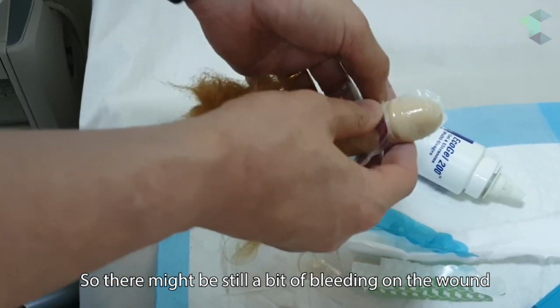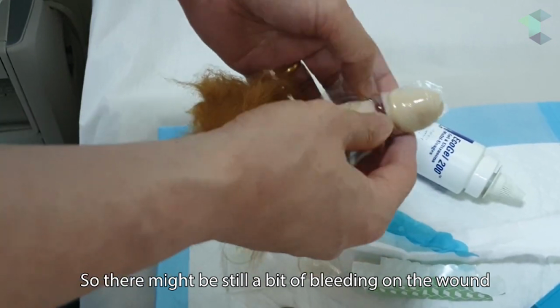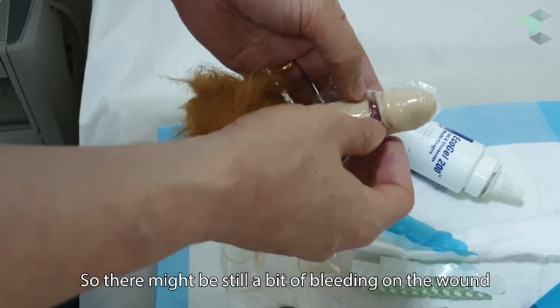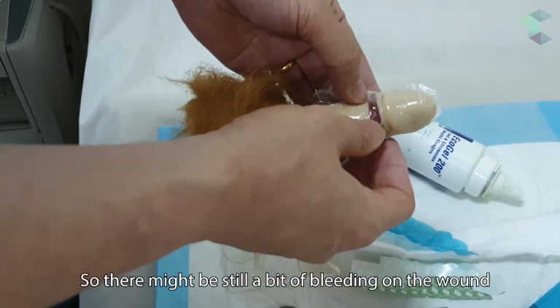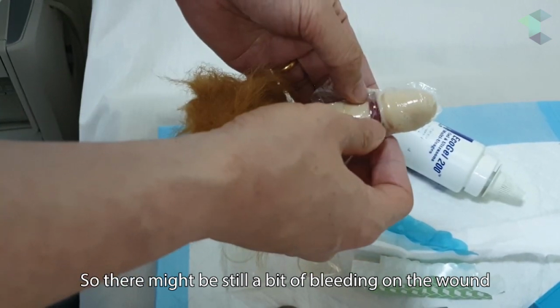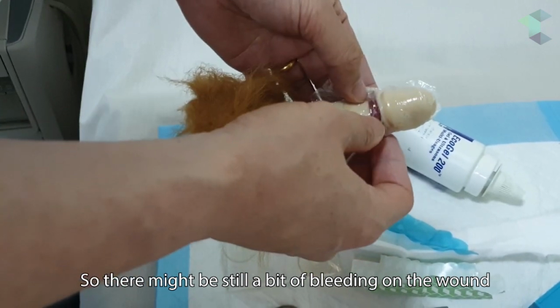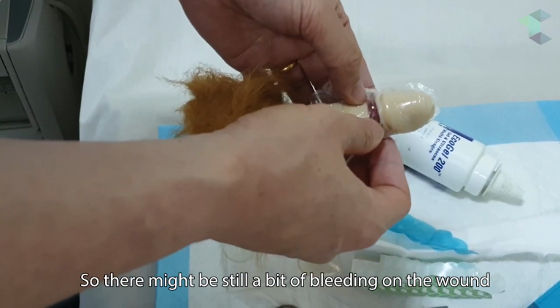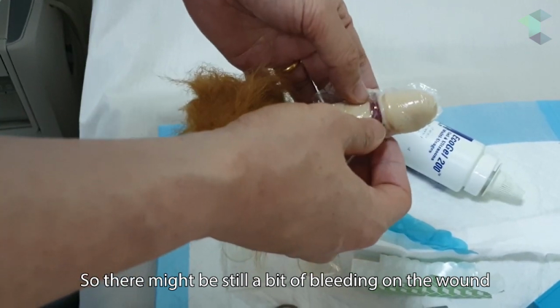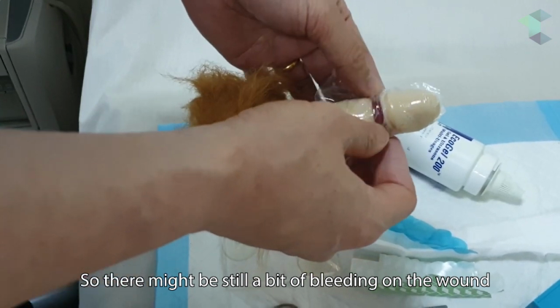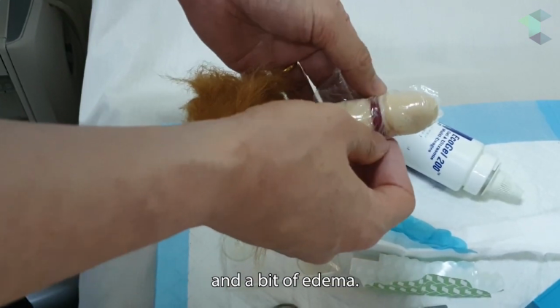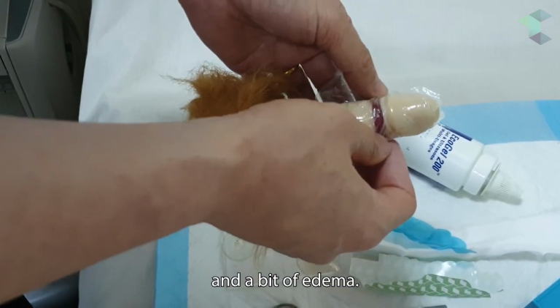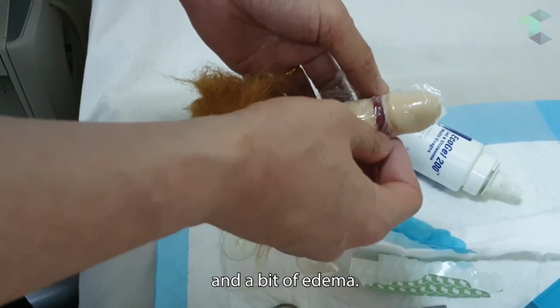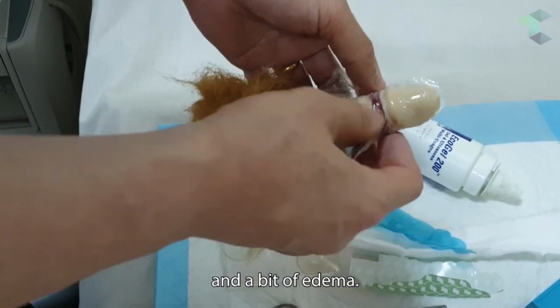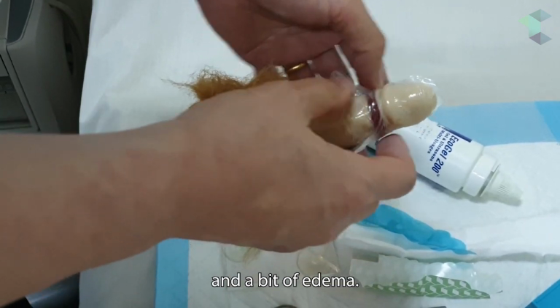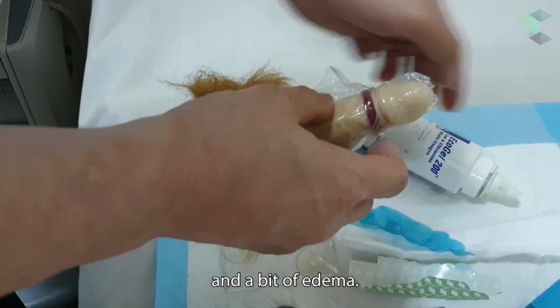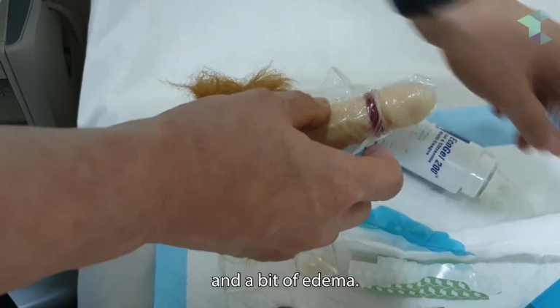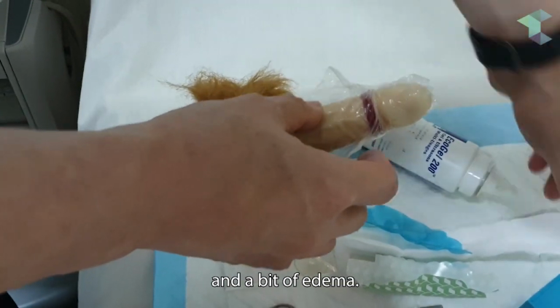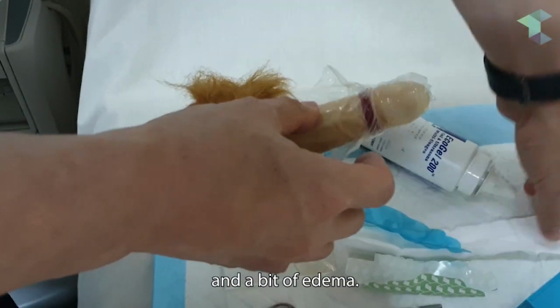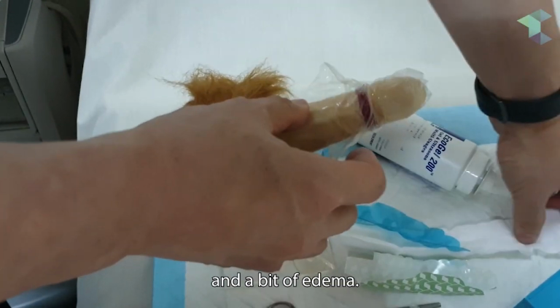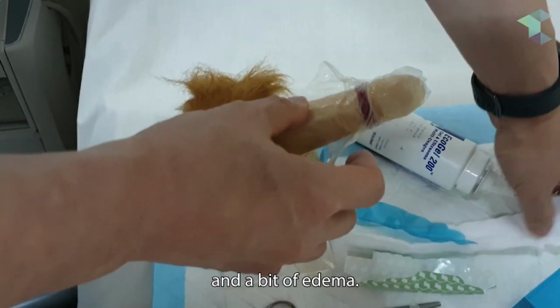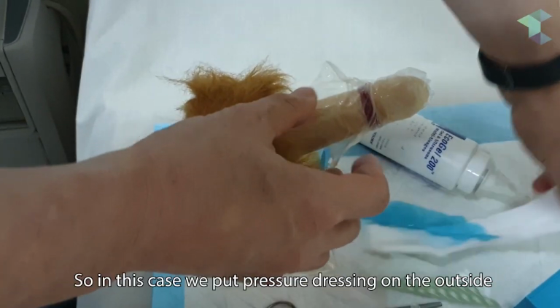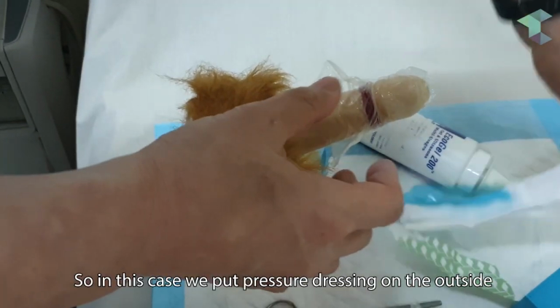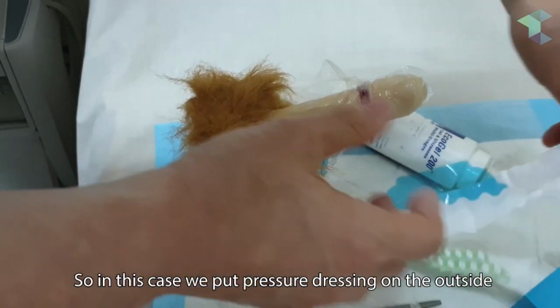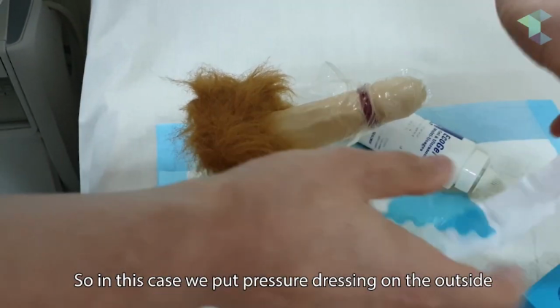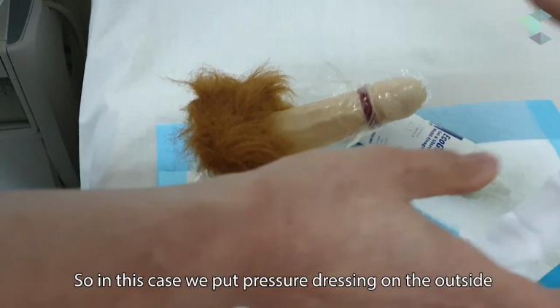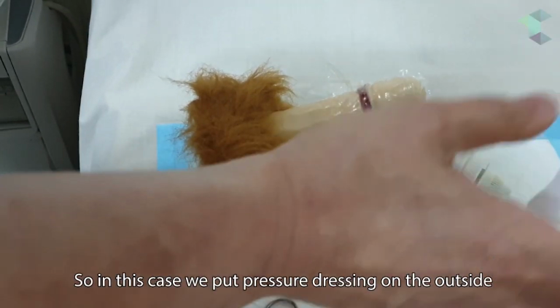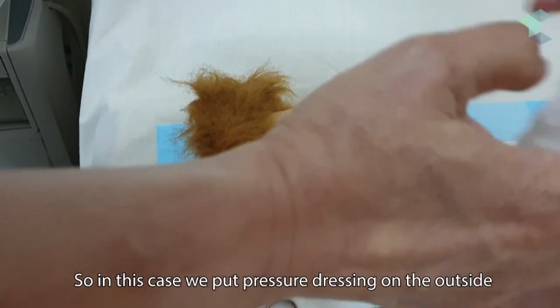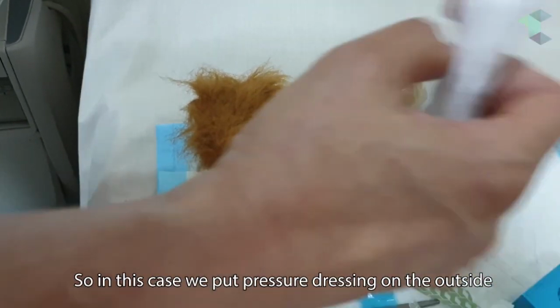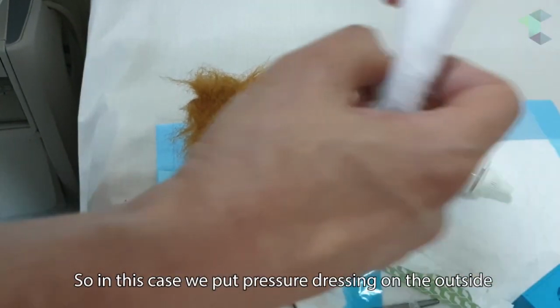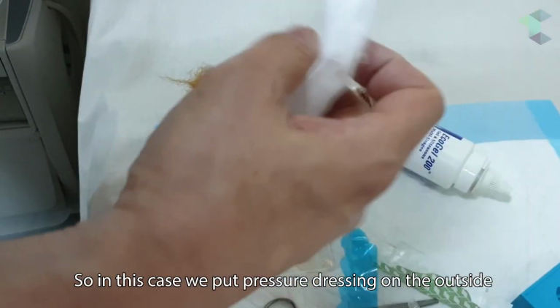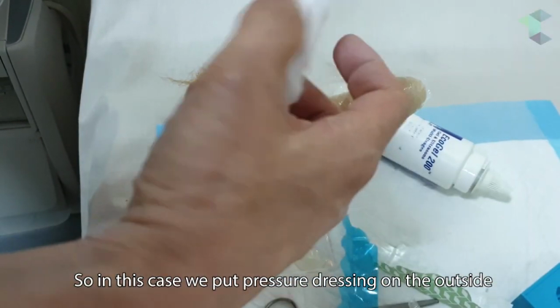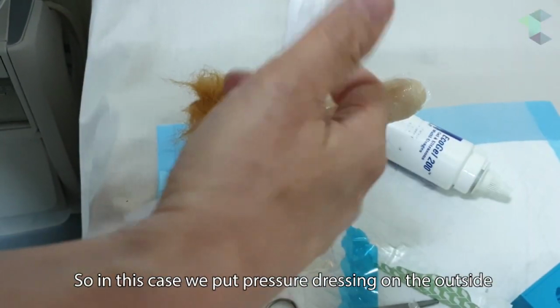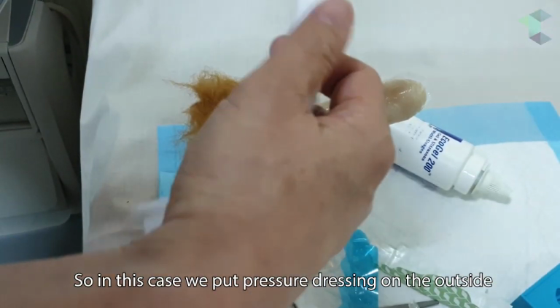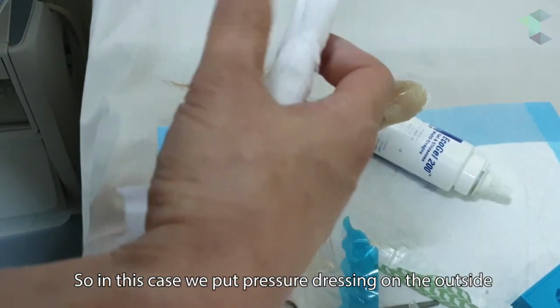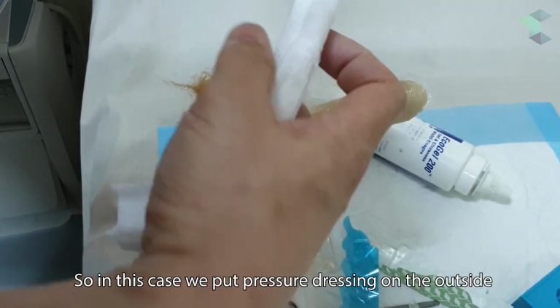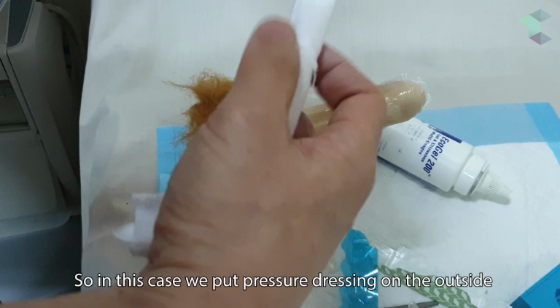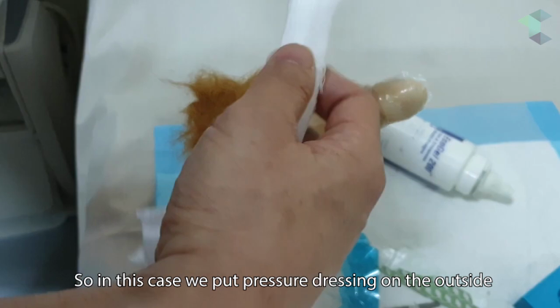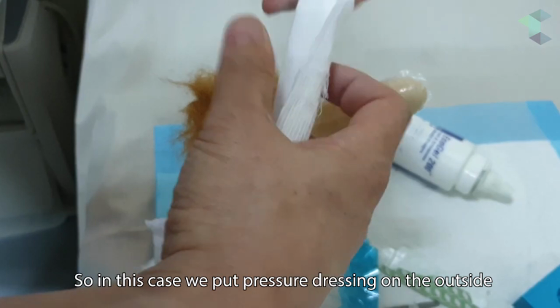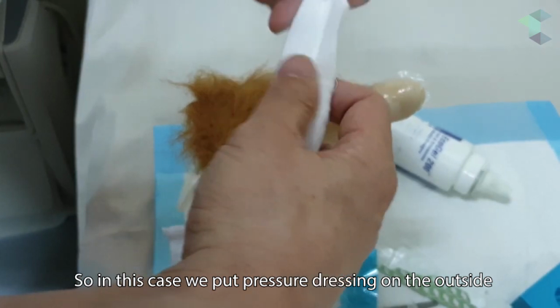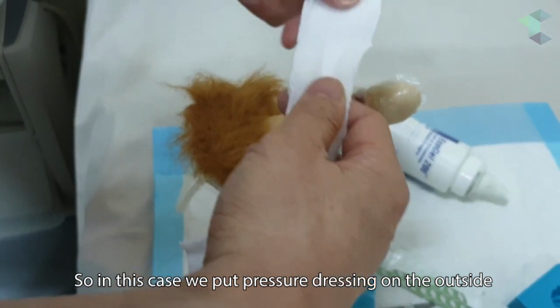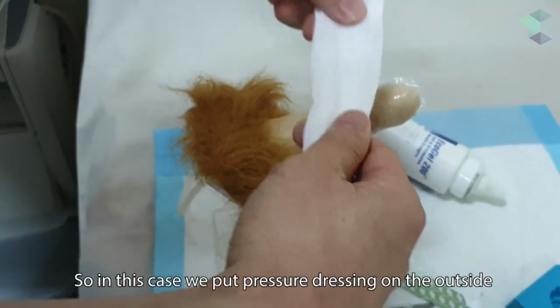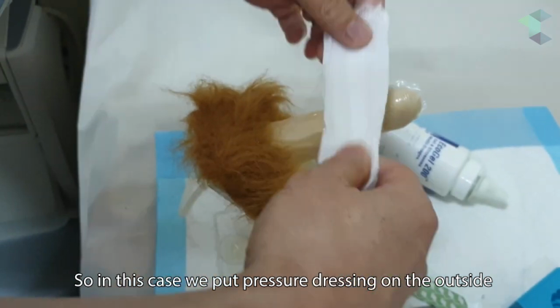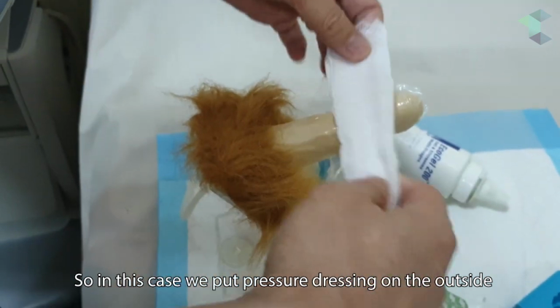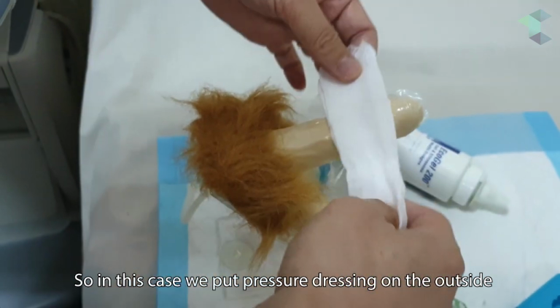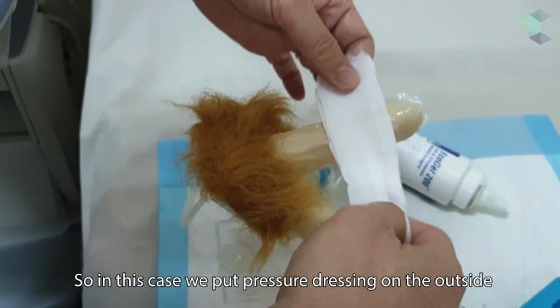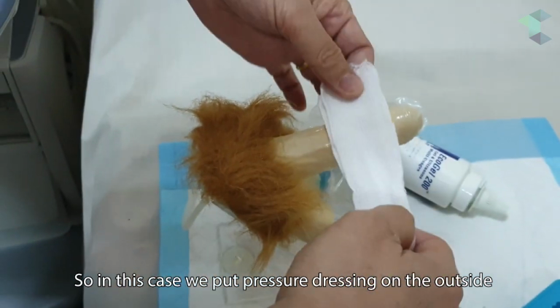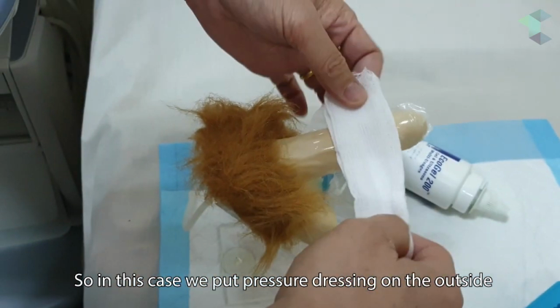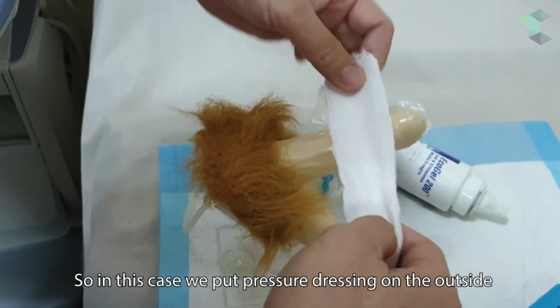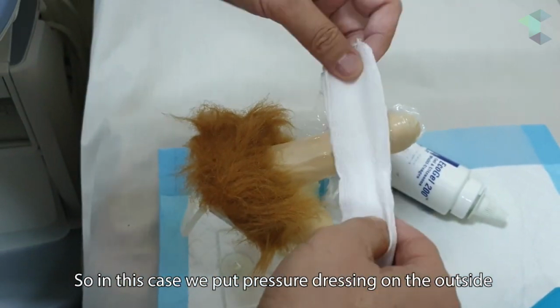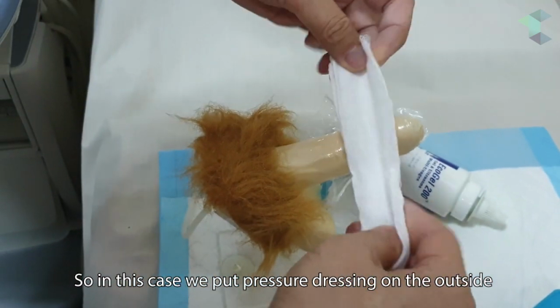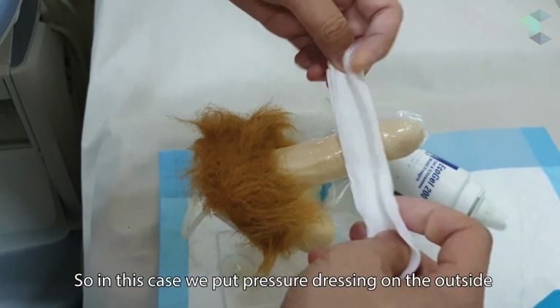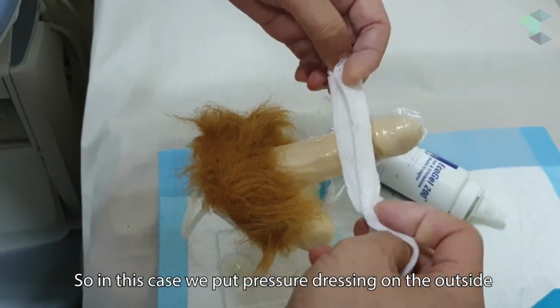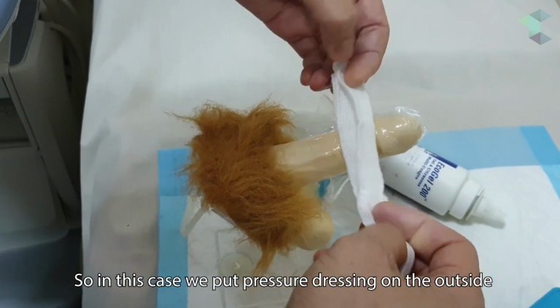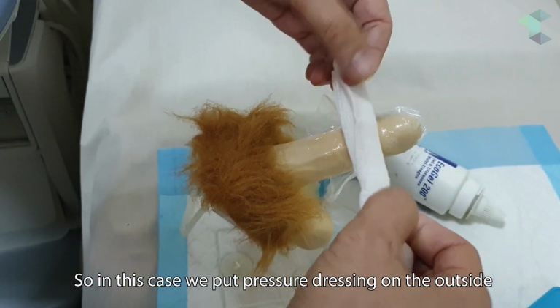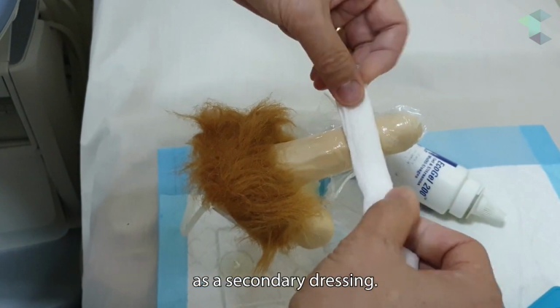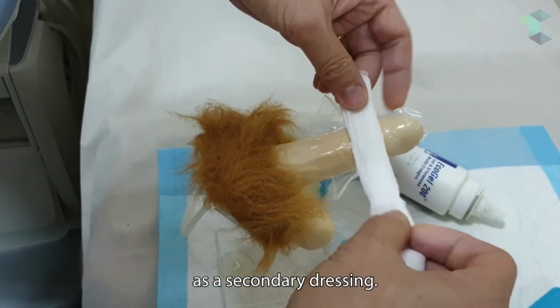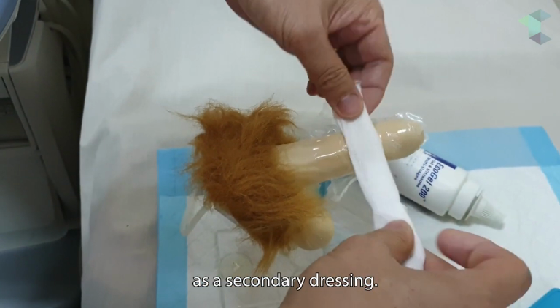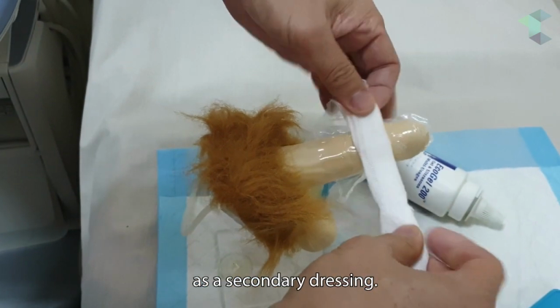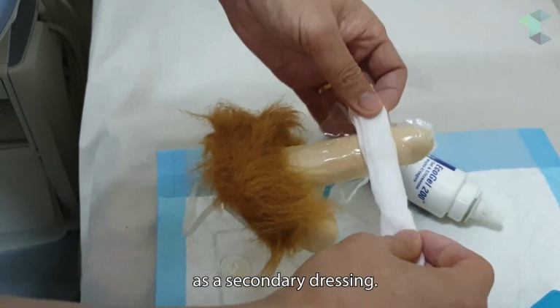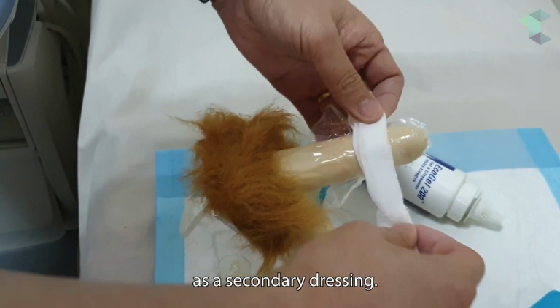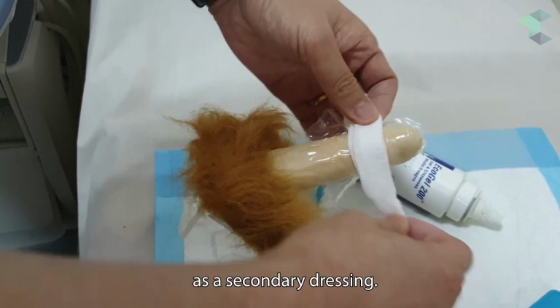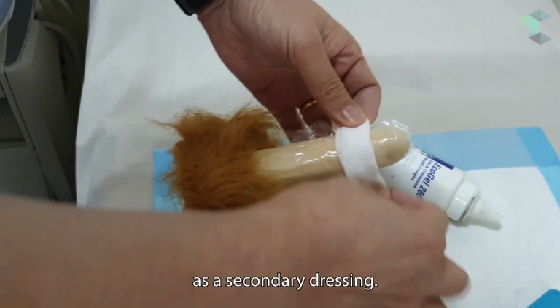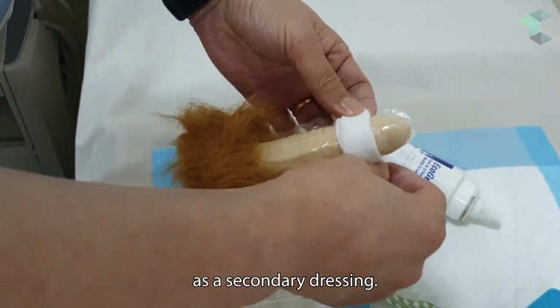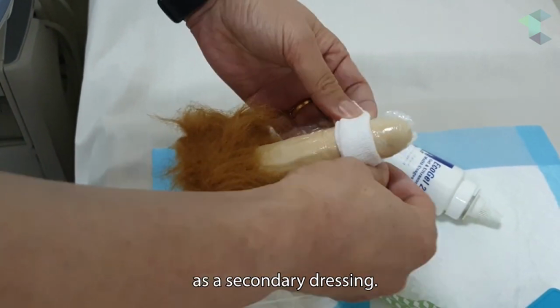There might still be a bit of bleeding on the wound and a bit of edema, so in this case we put a pressure dressing on the outside as a secondary dressing.